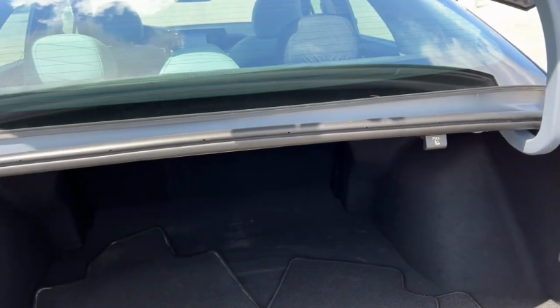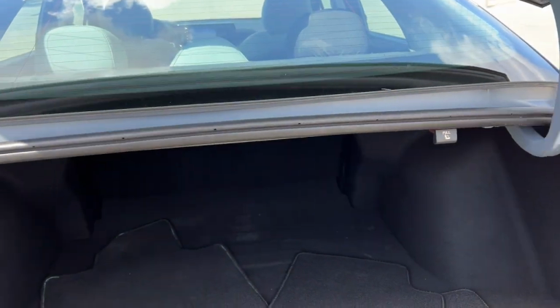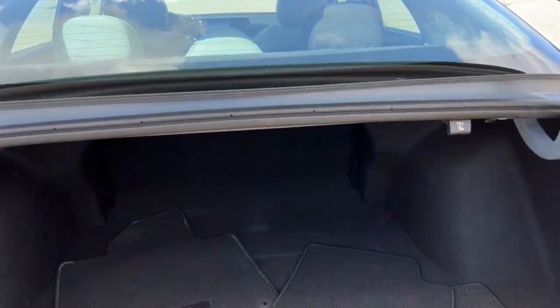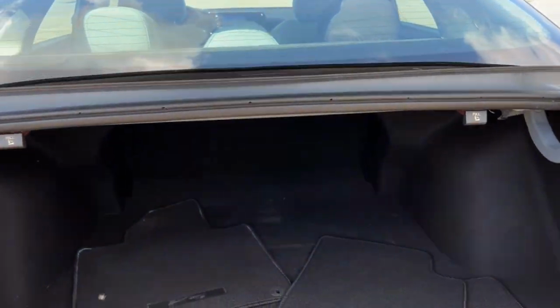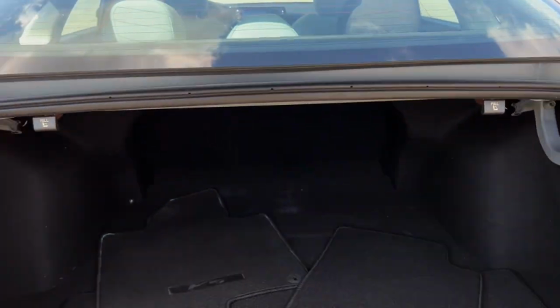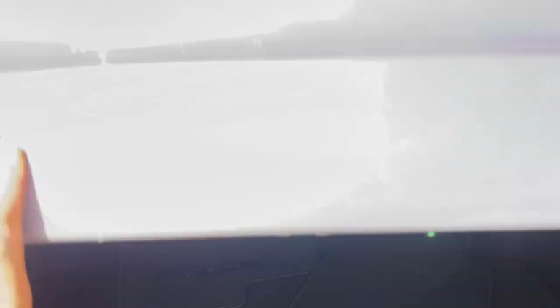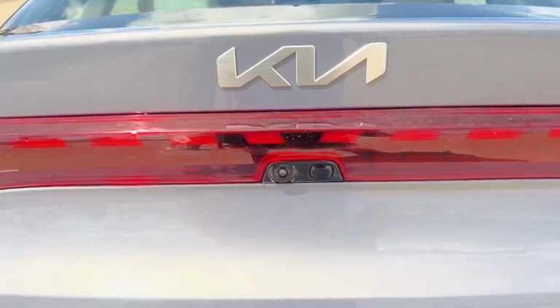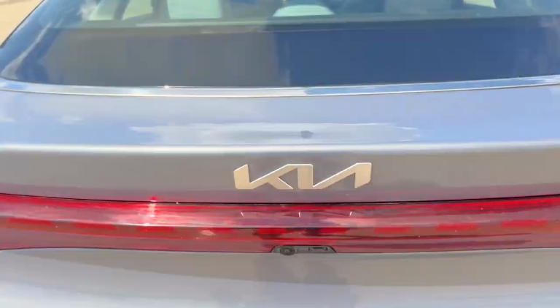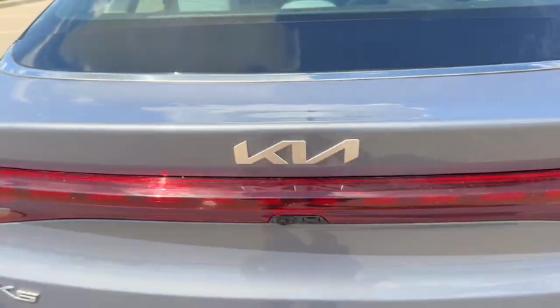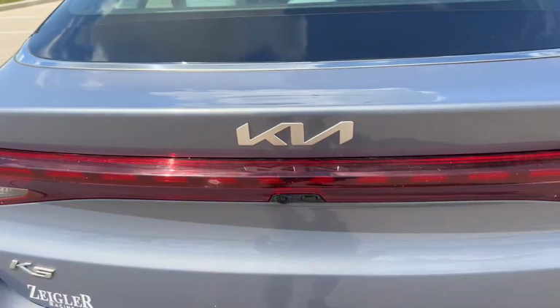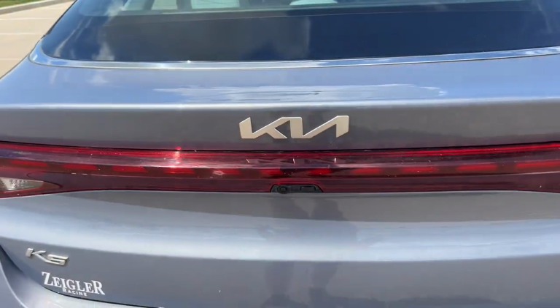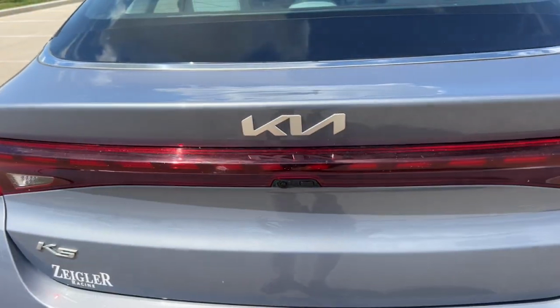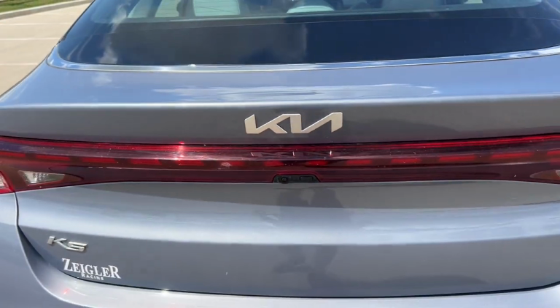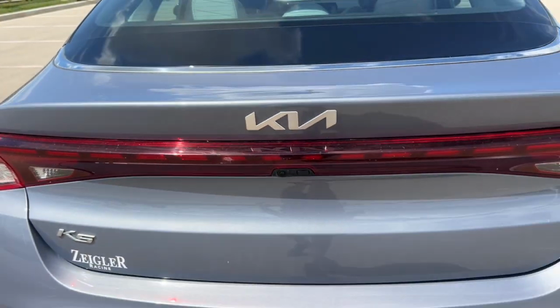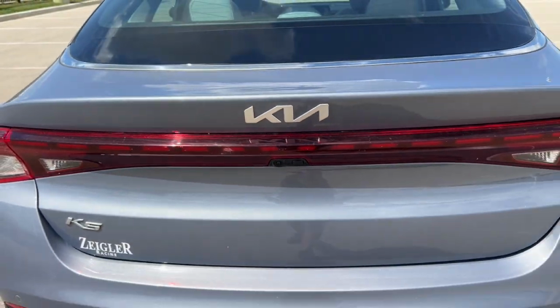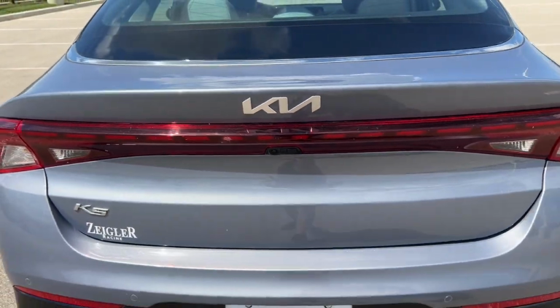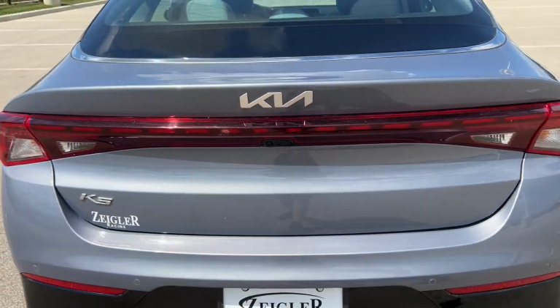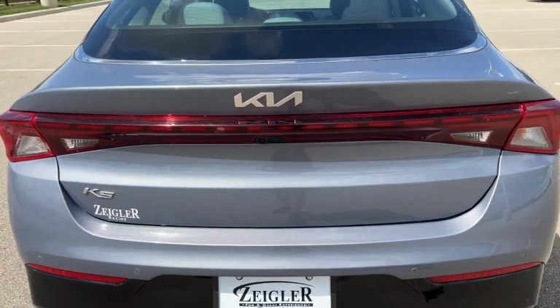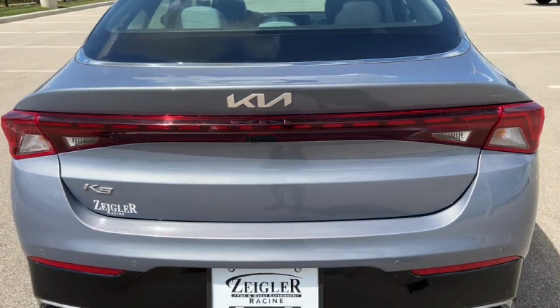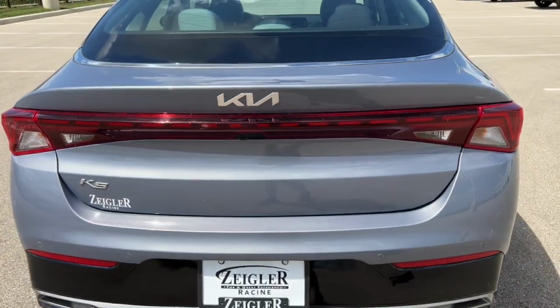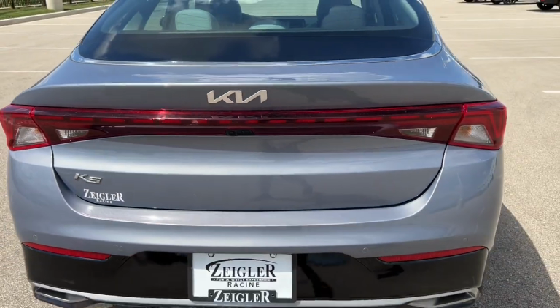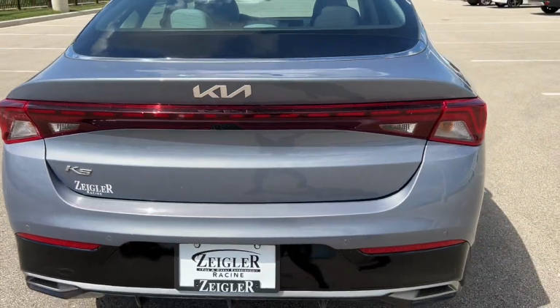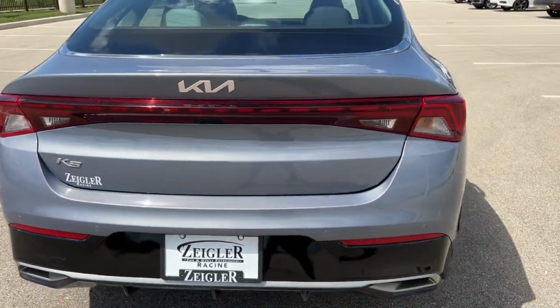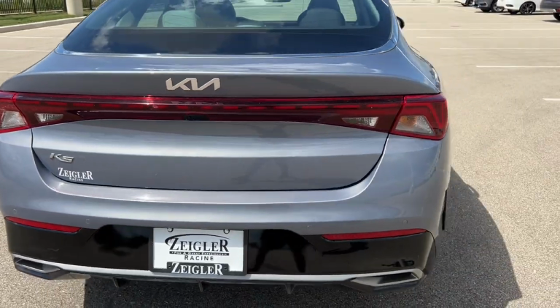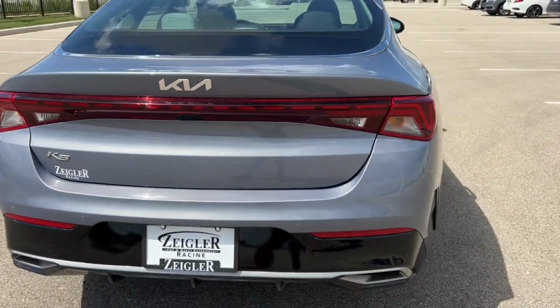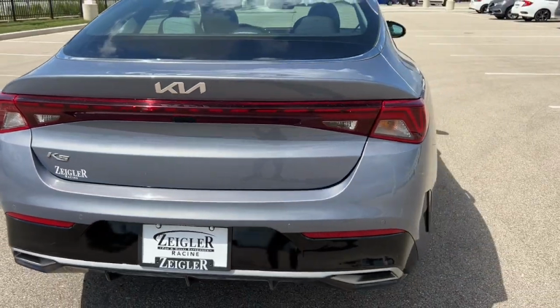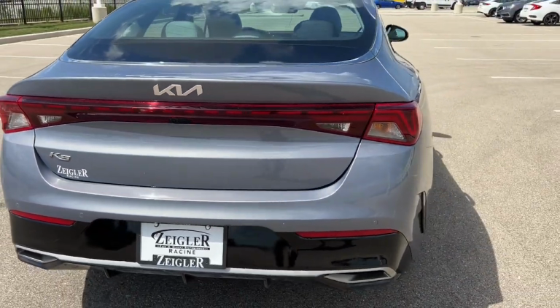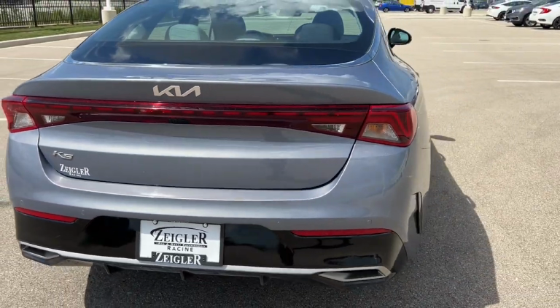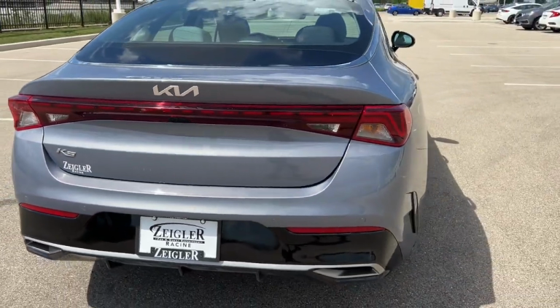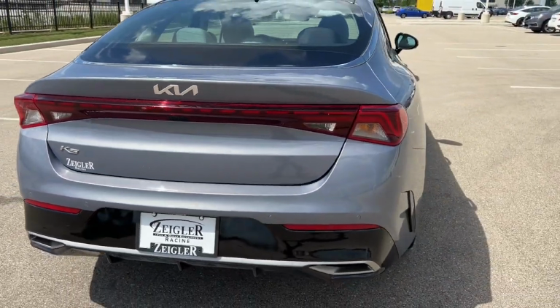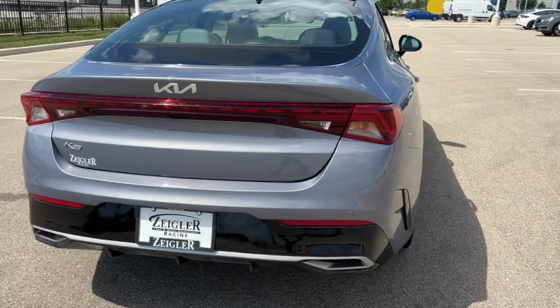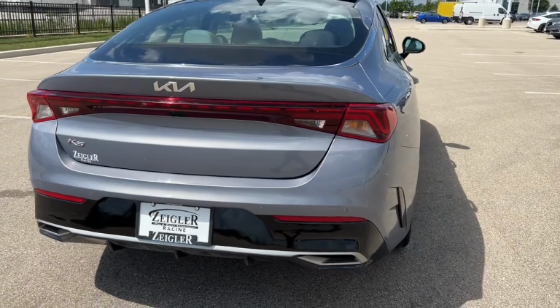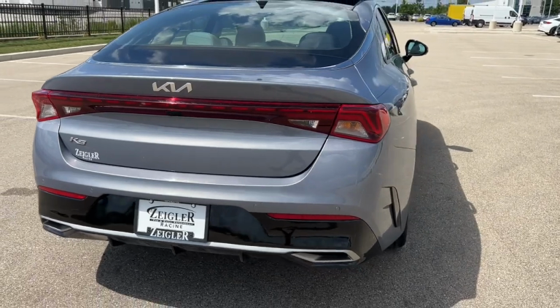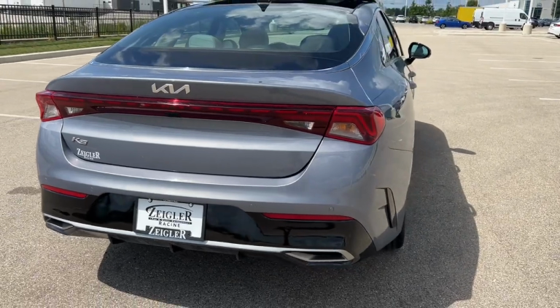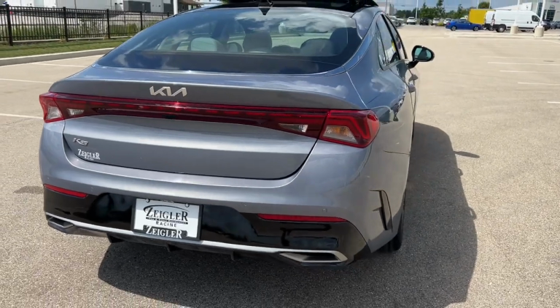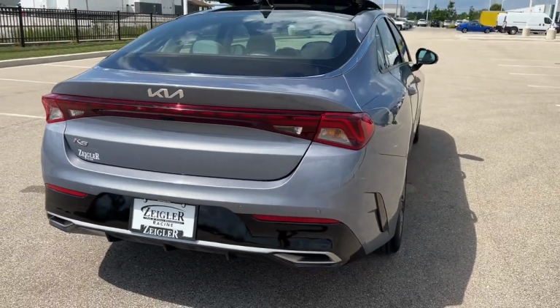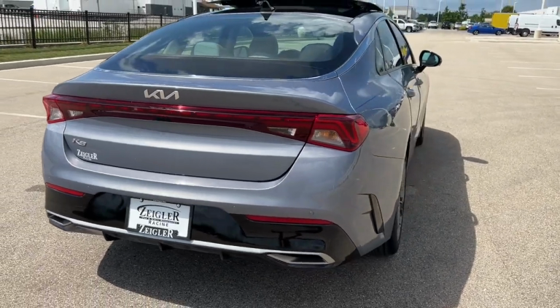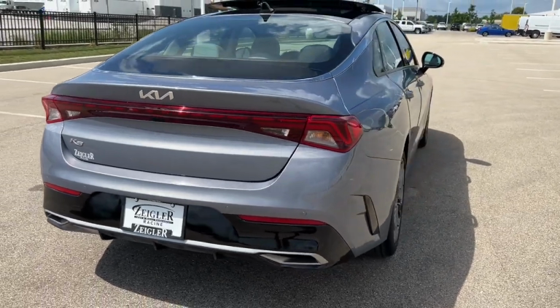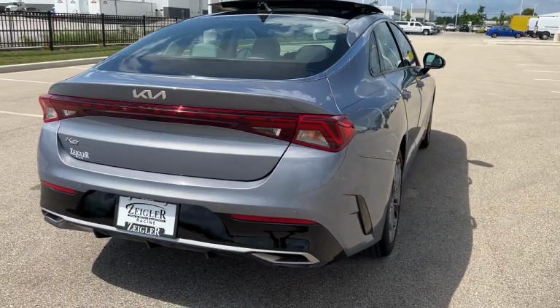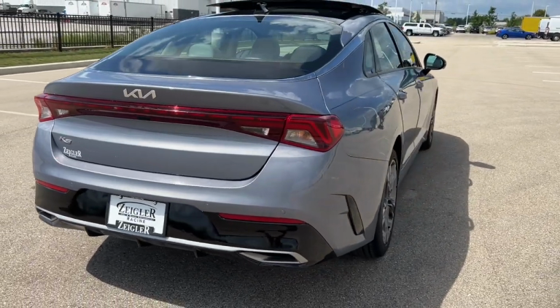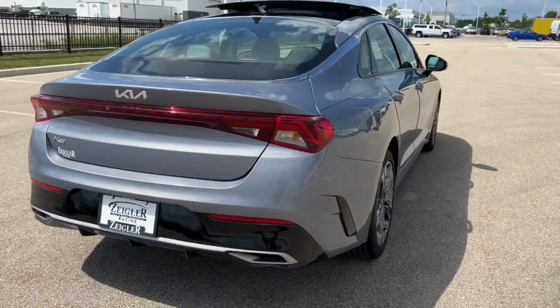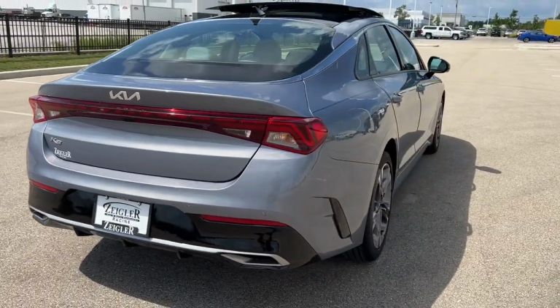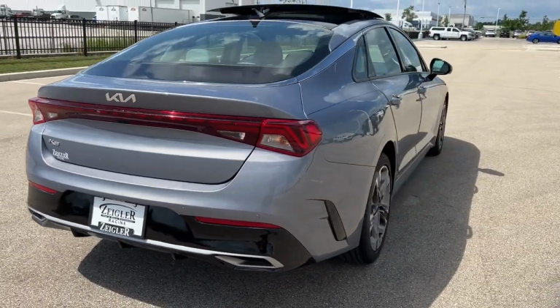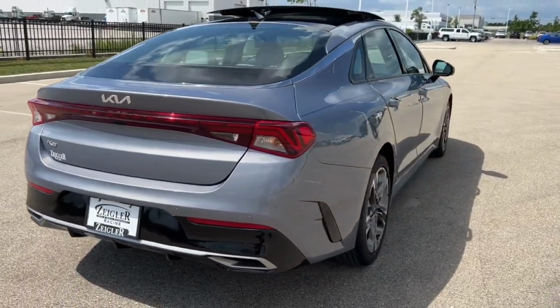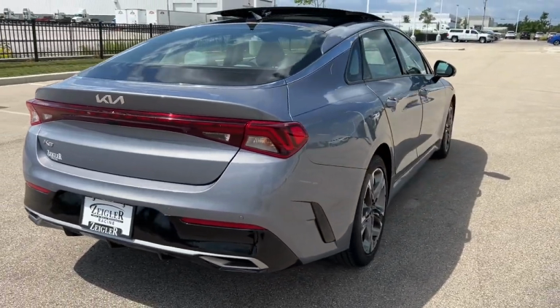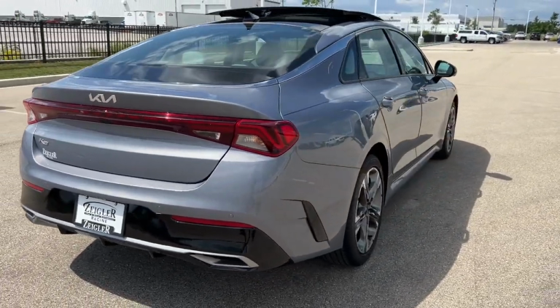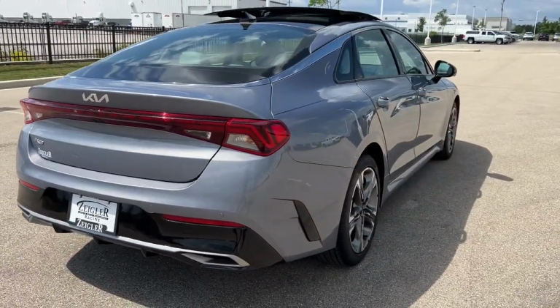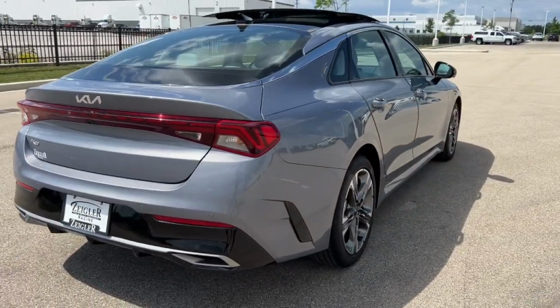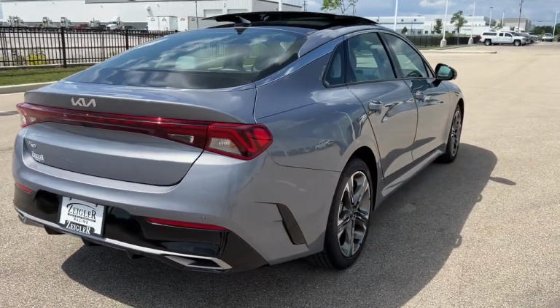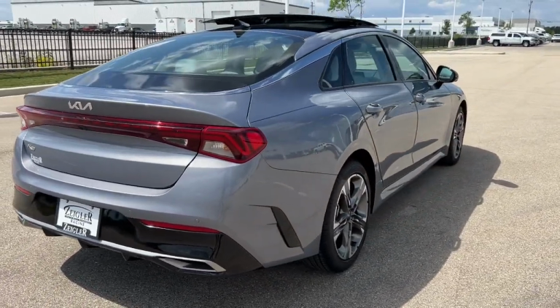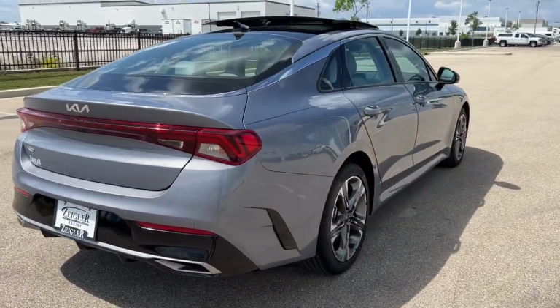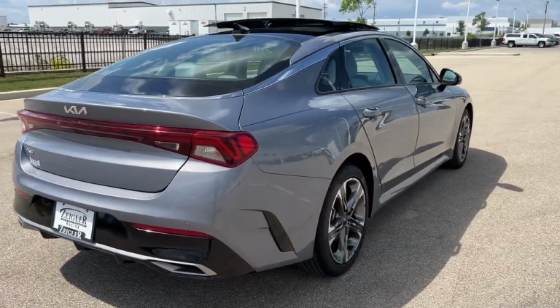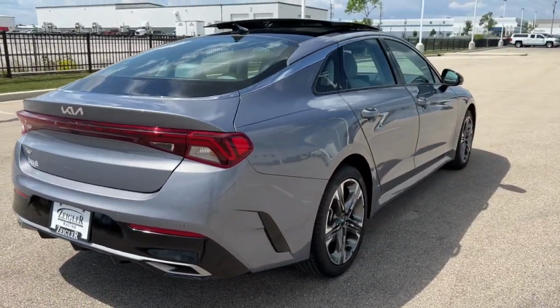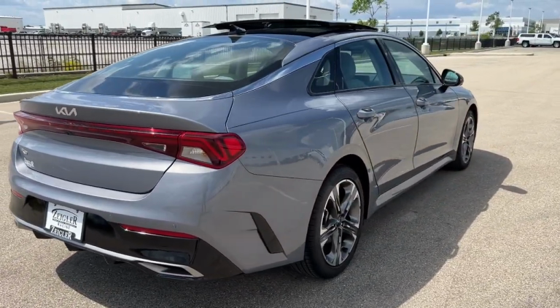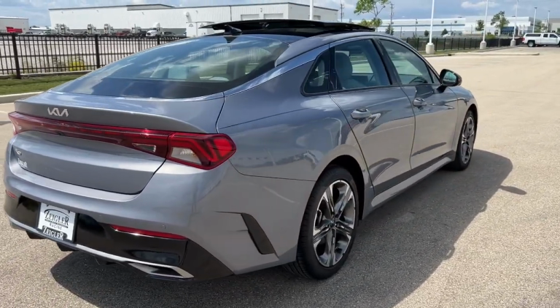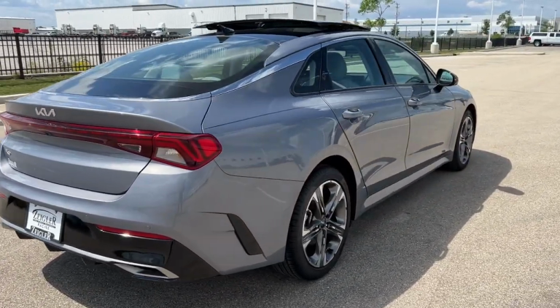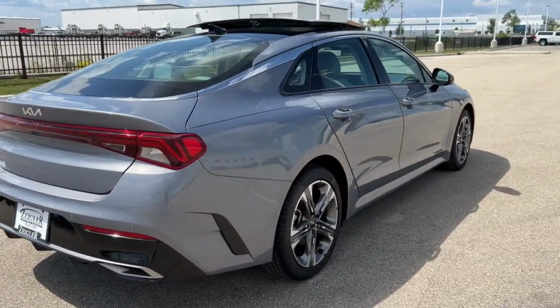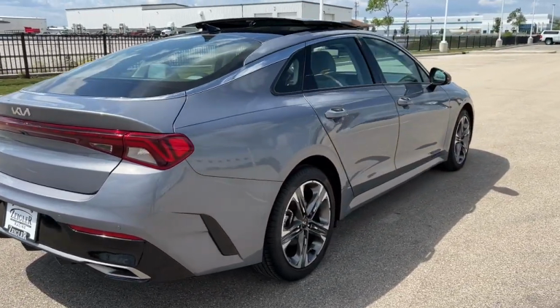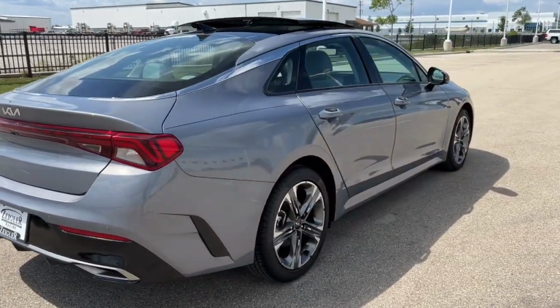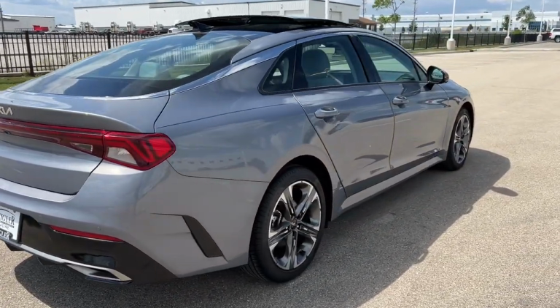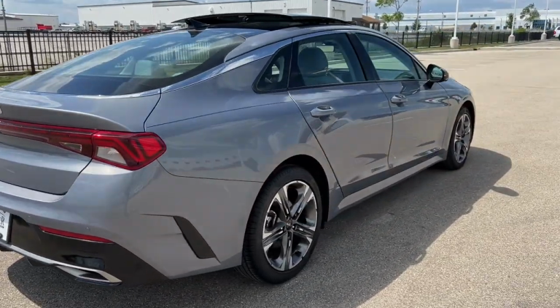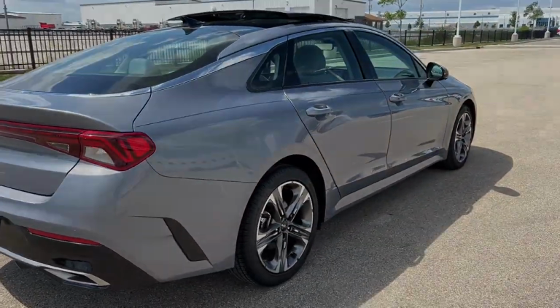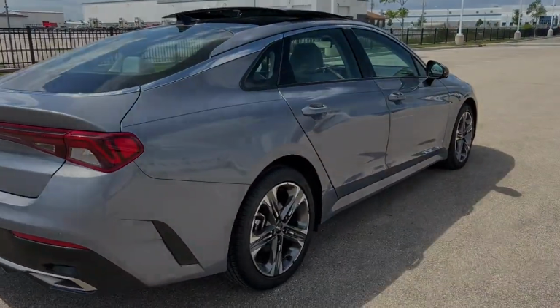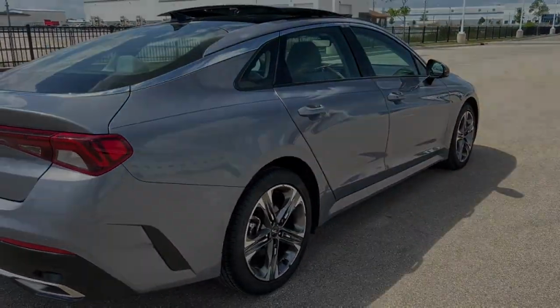Very nice car, guys. Really low miles. If you like what you see, come on down today to Ziegler Honda of Racine.